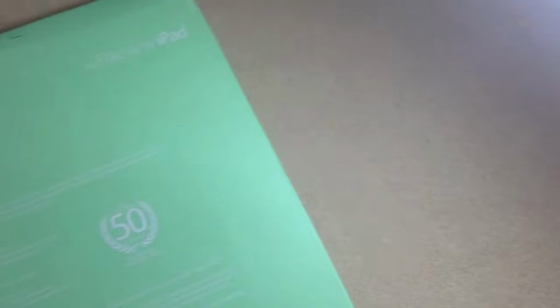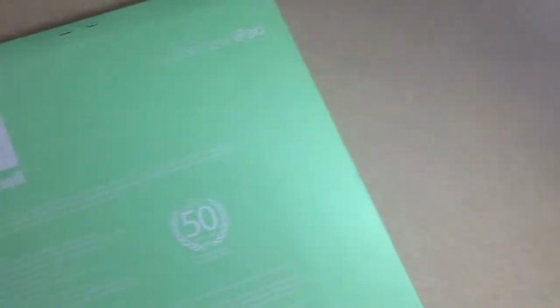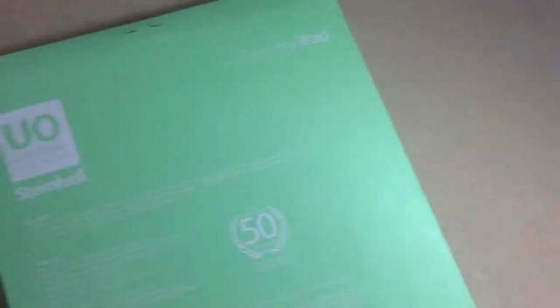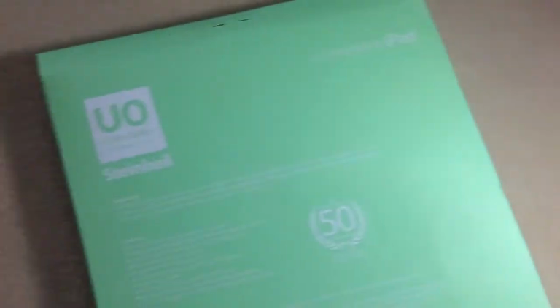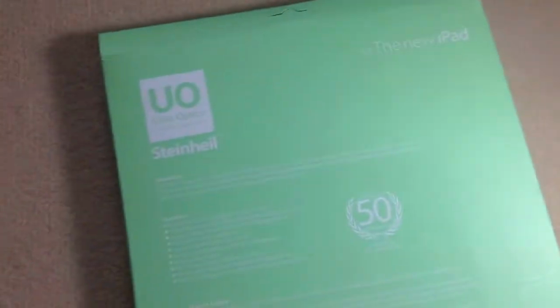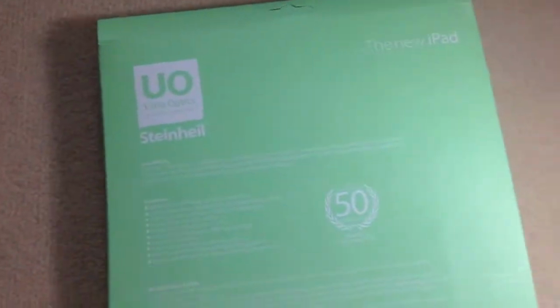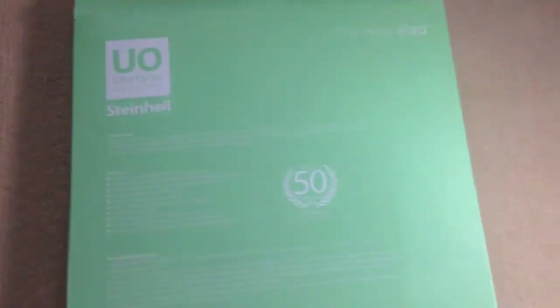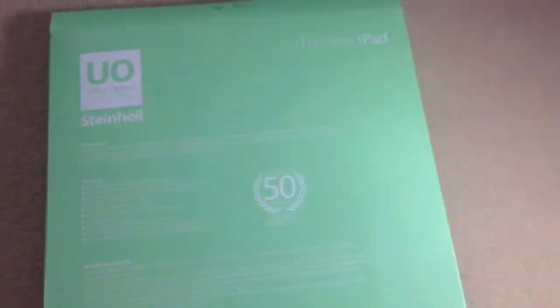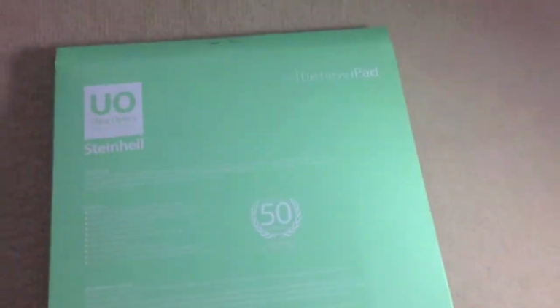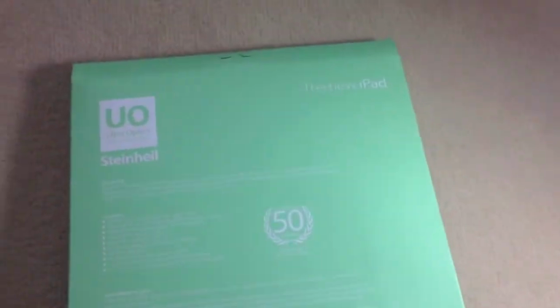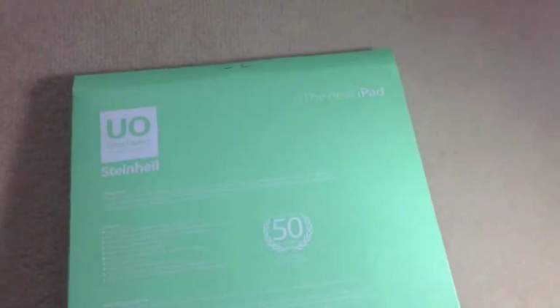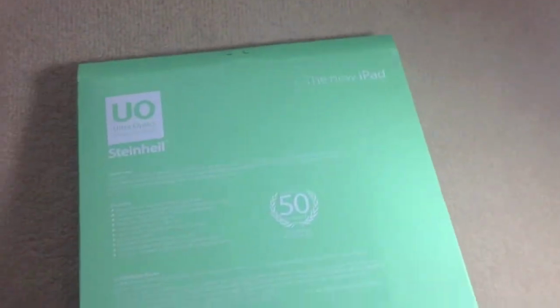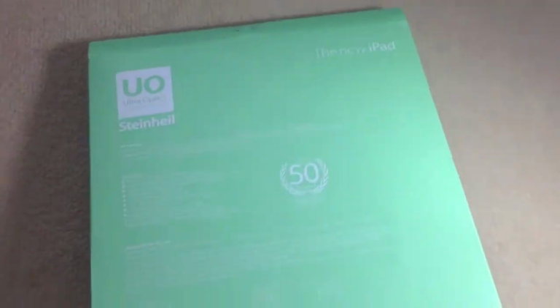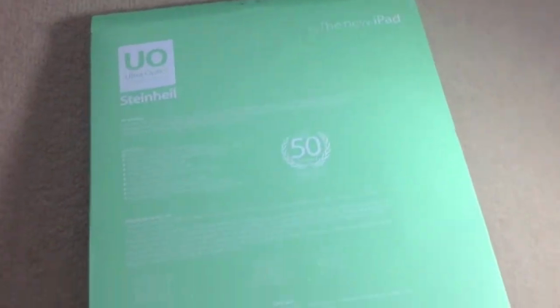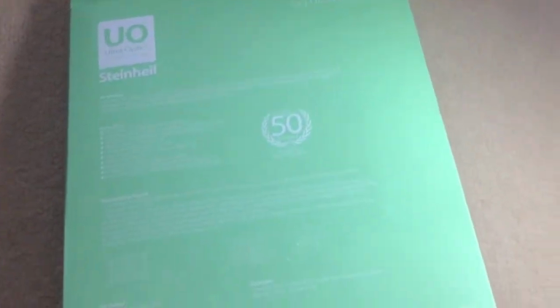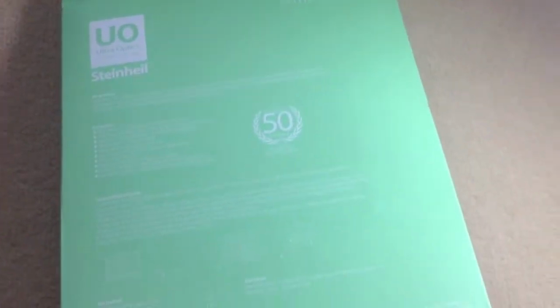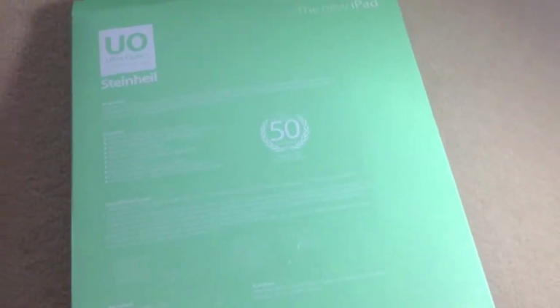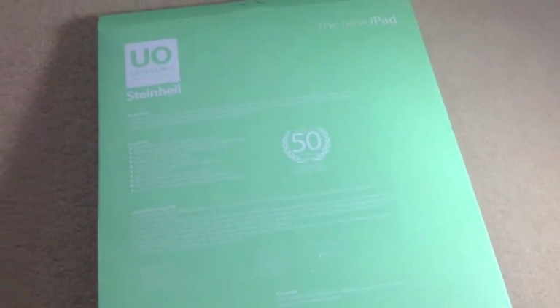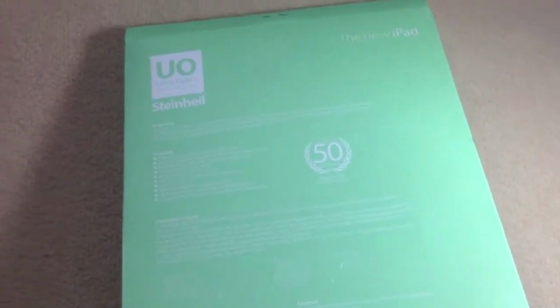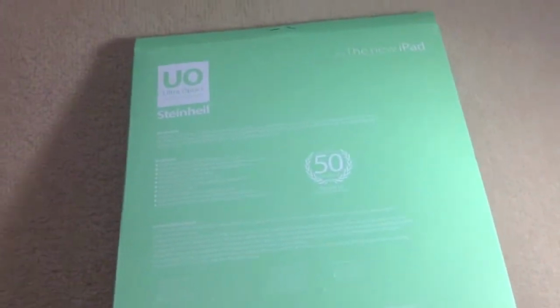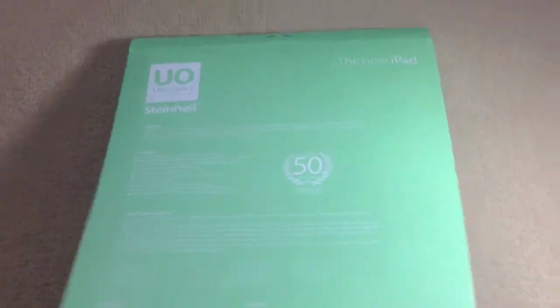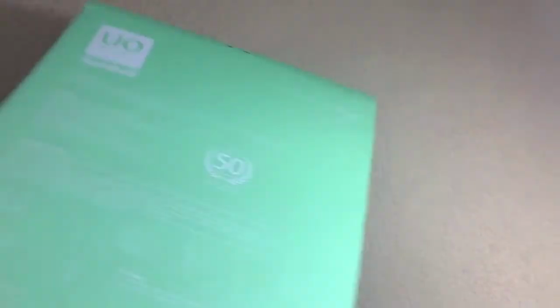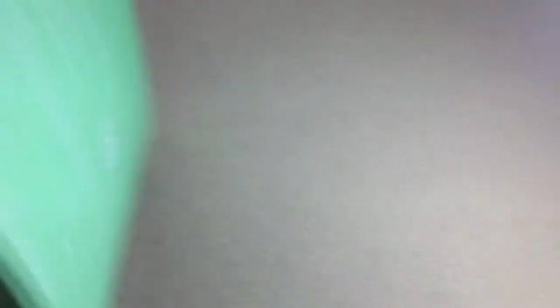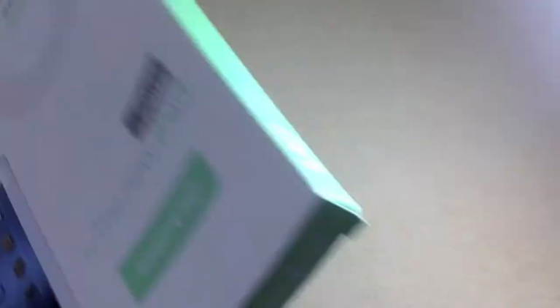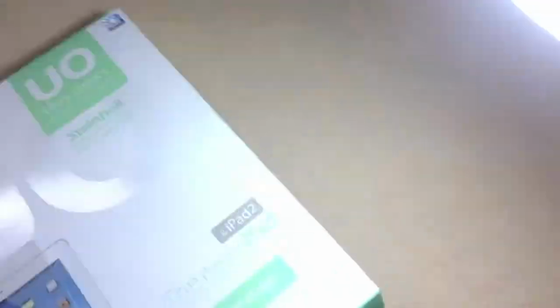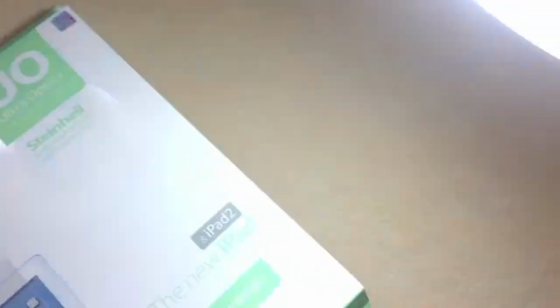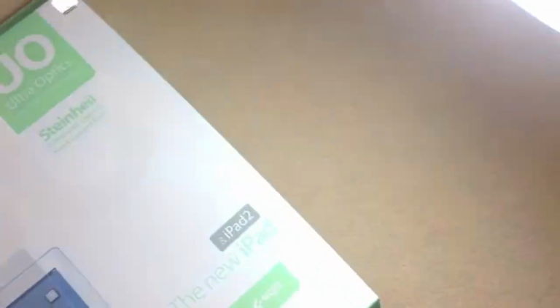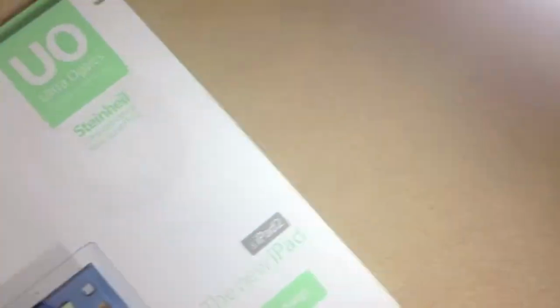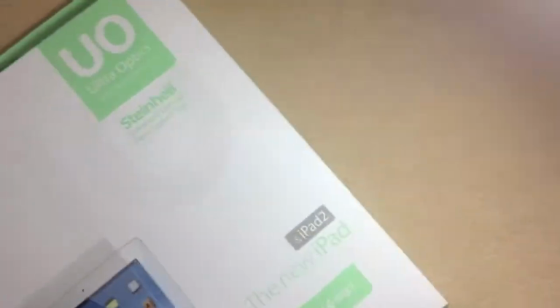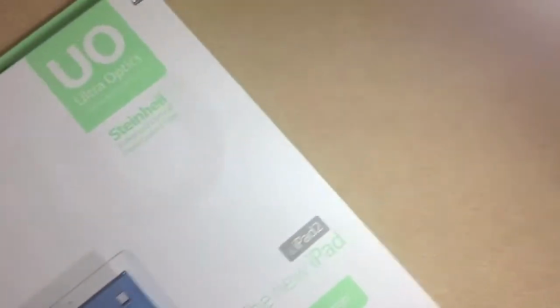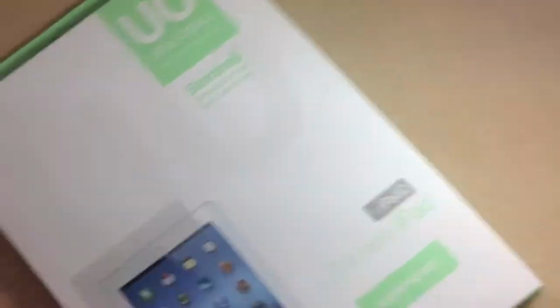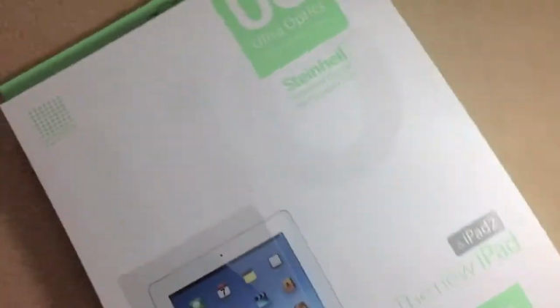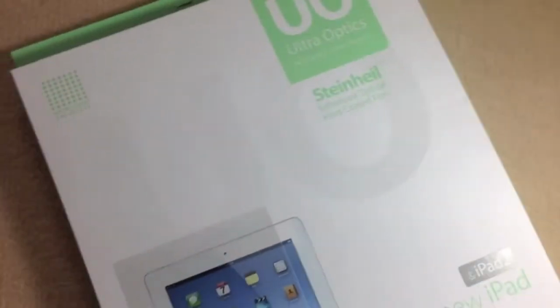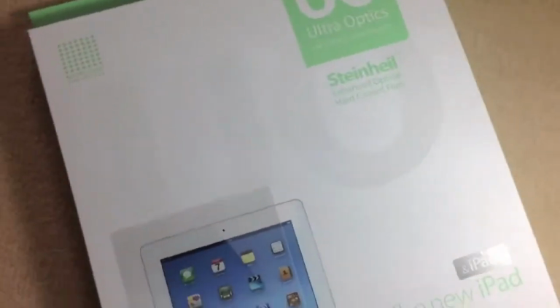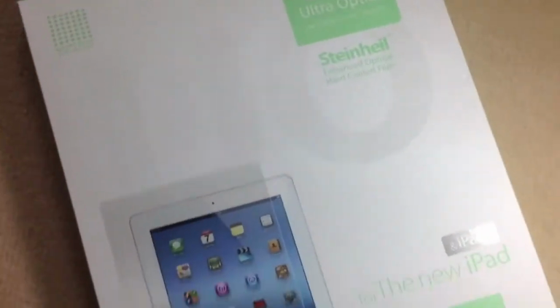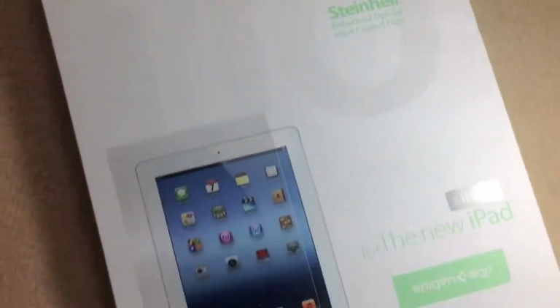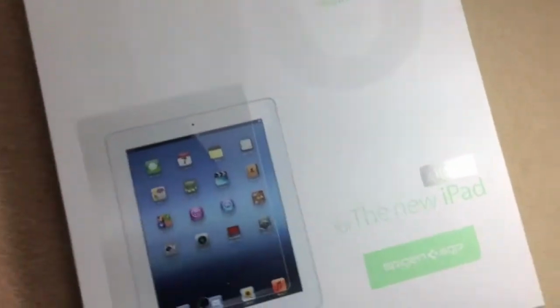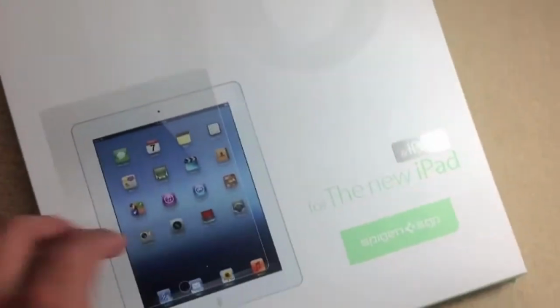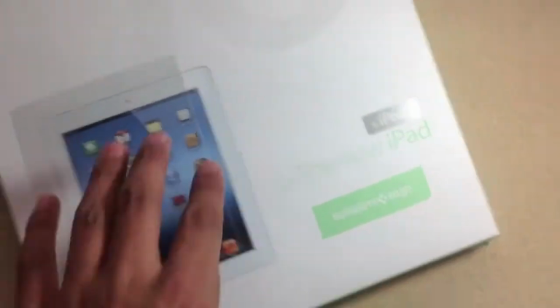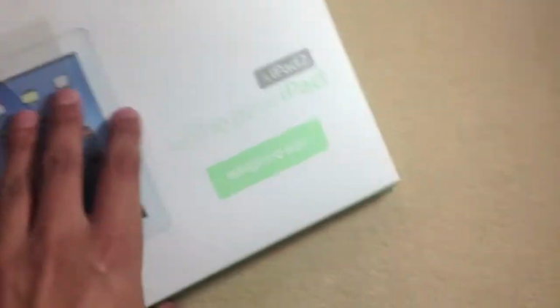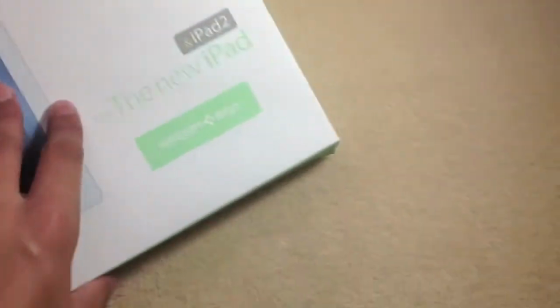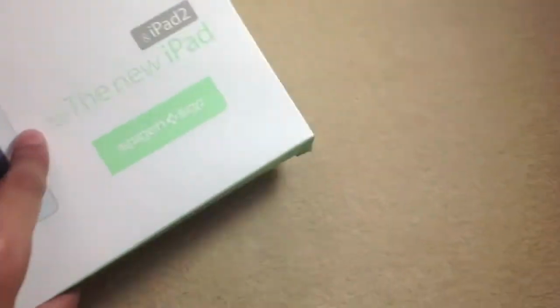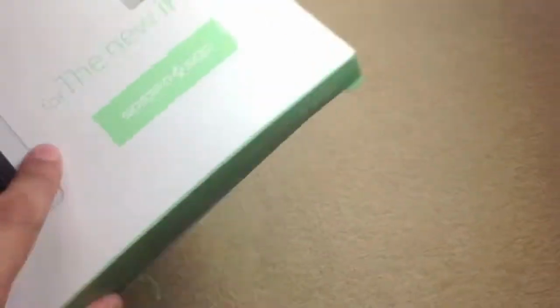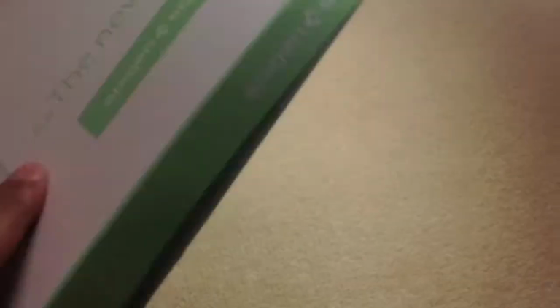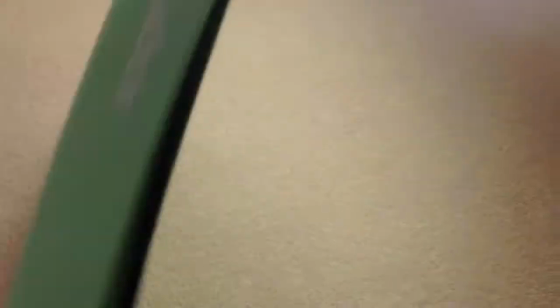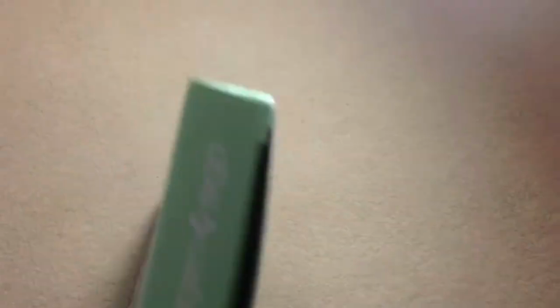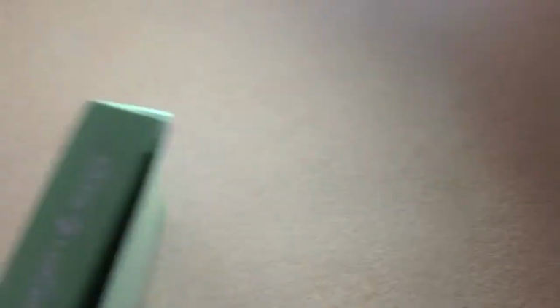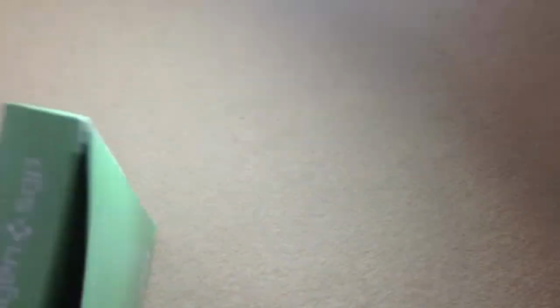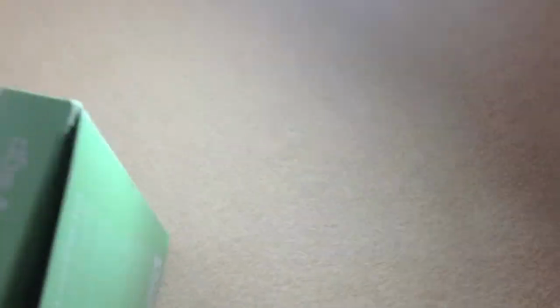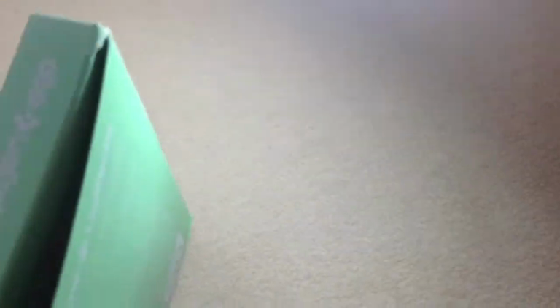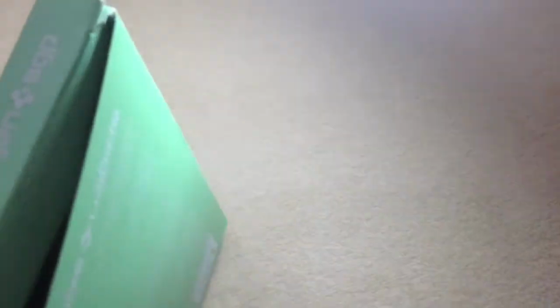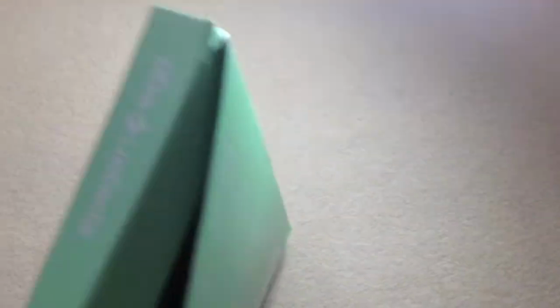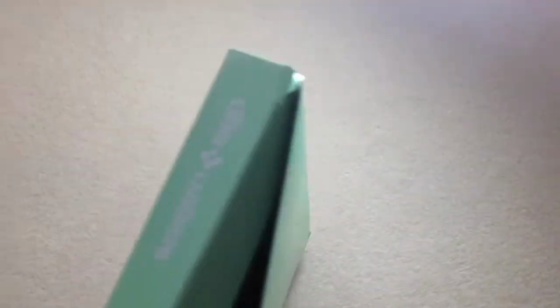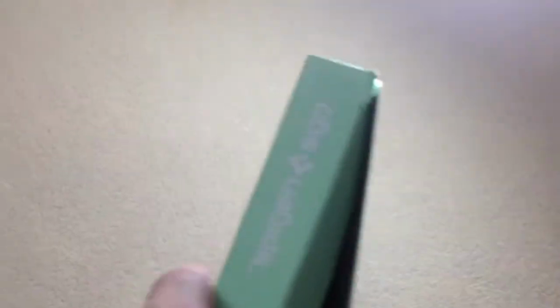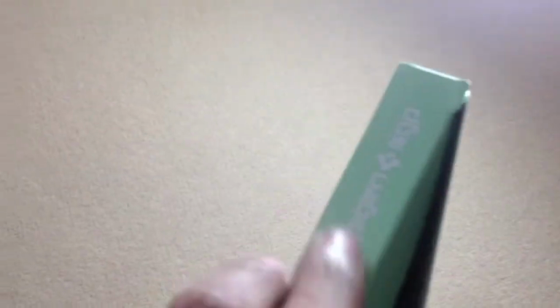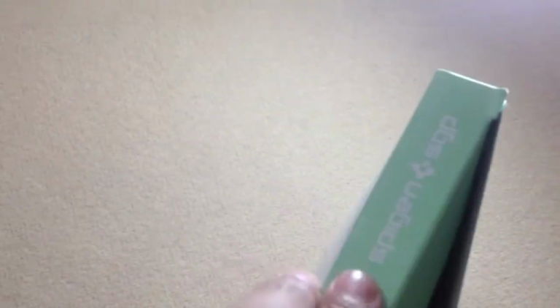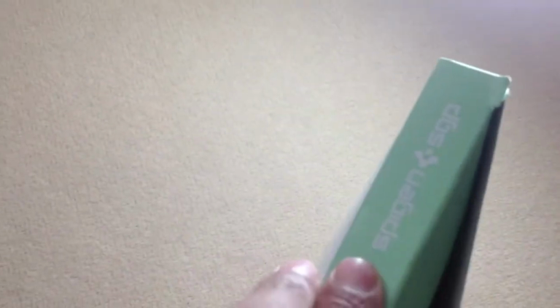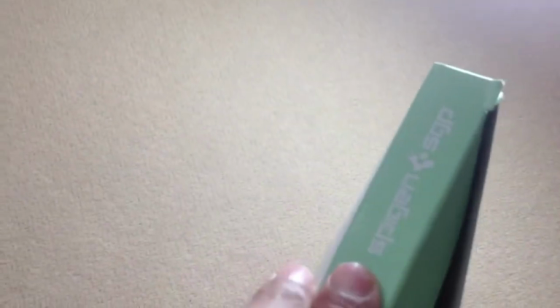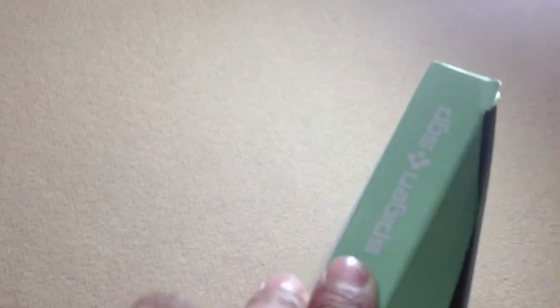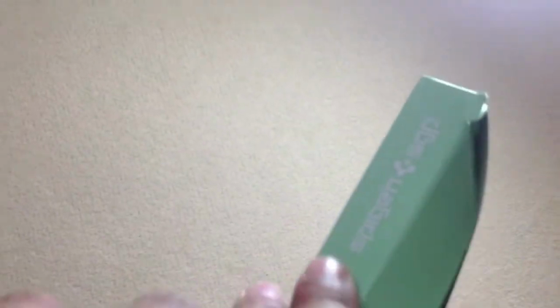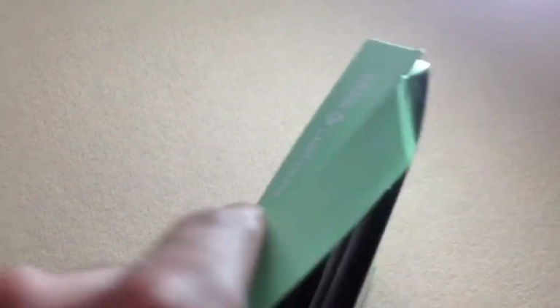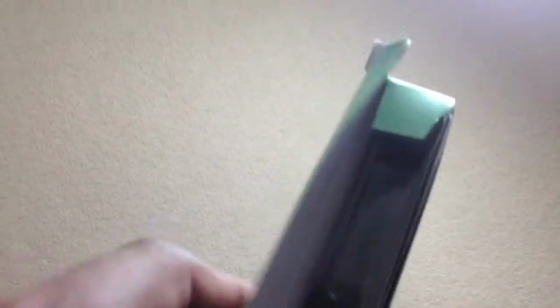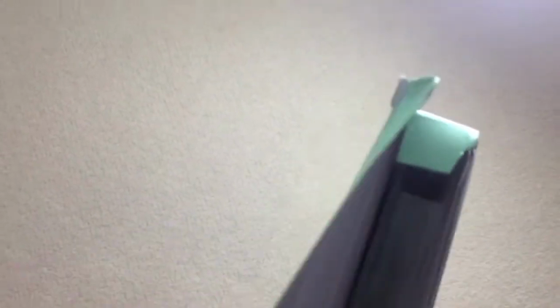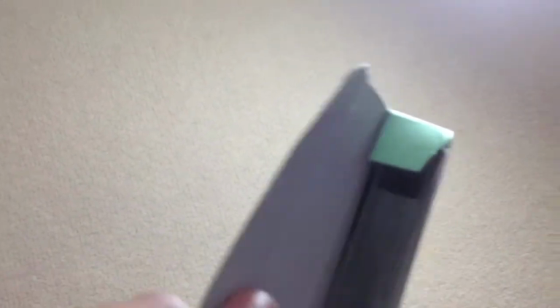So this is a quick packaging look here, and the back has some information and that information is a picture of the case. So let's quickly get into here.